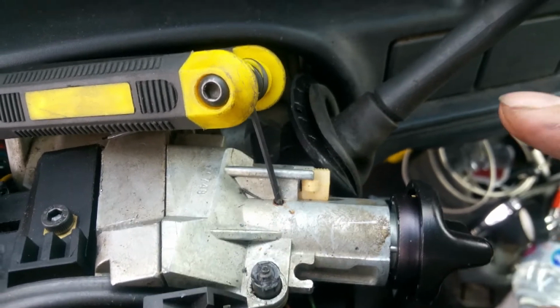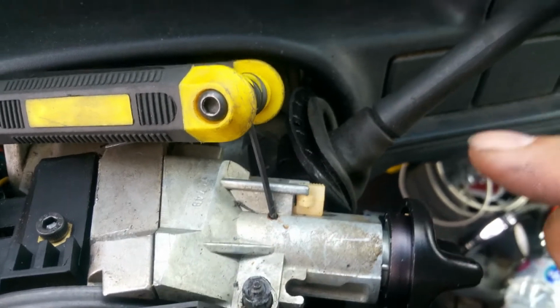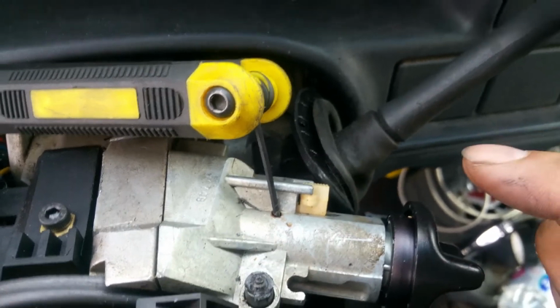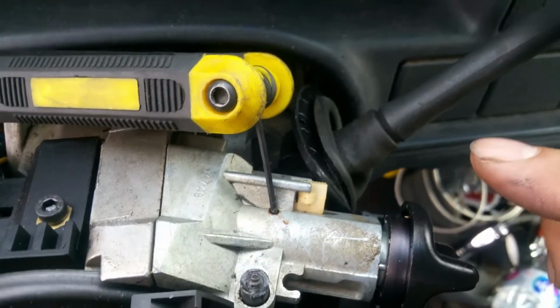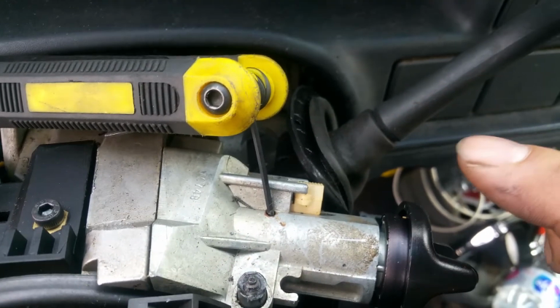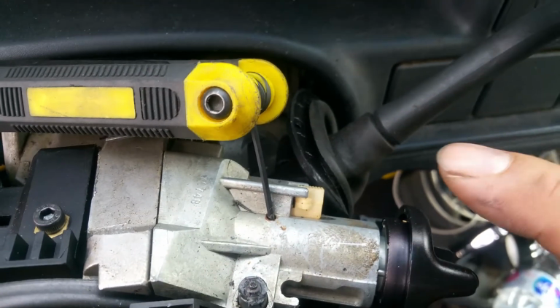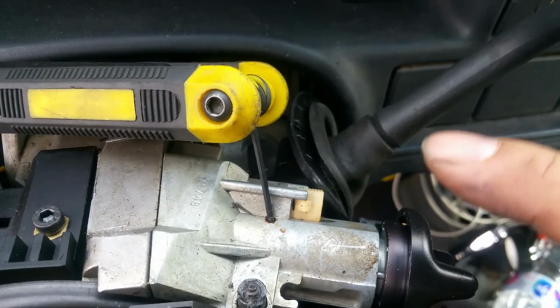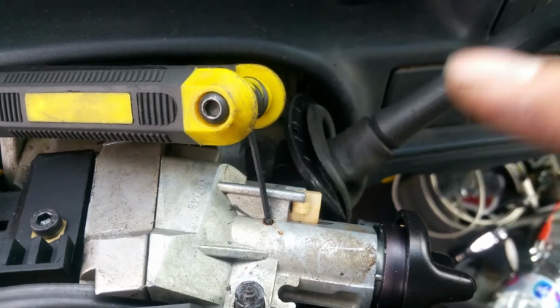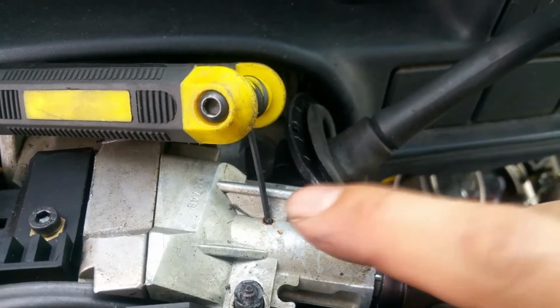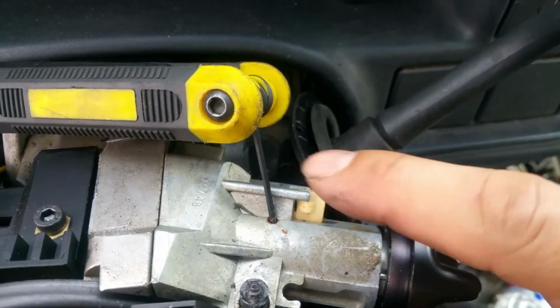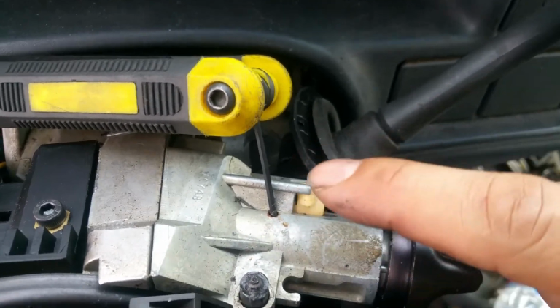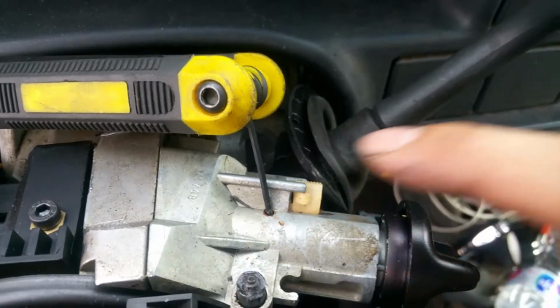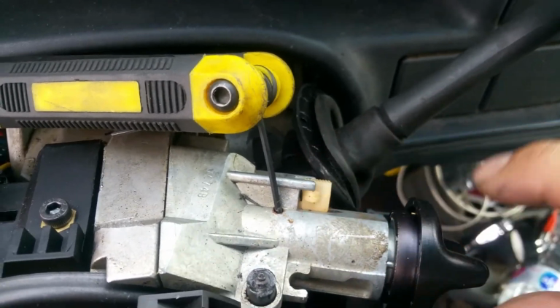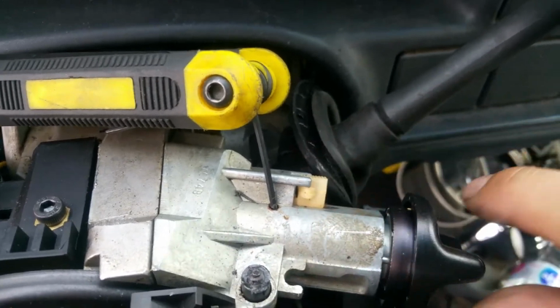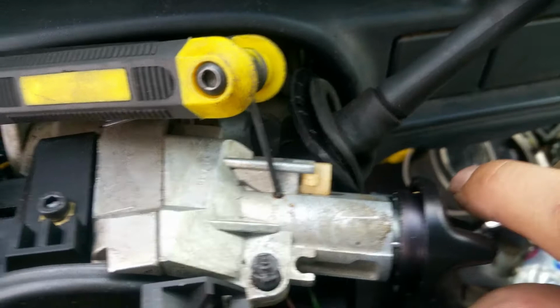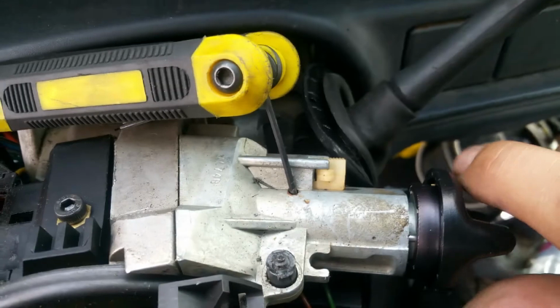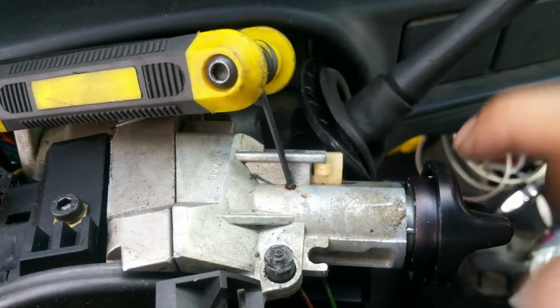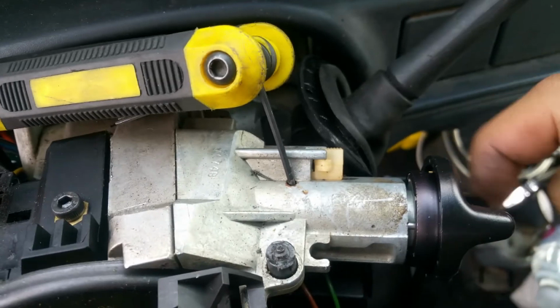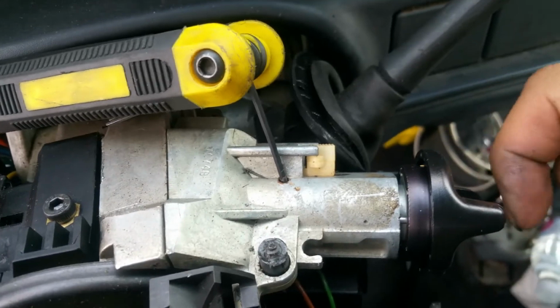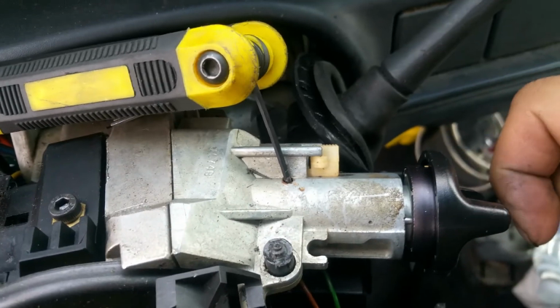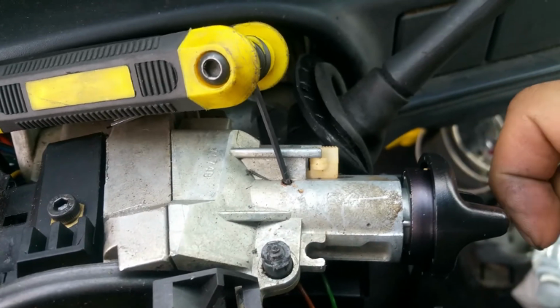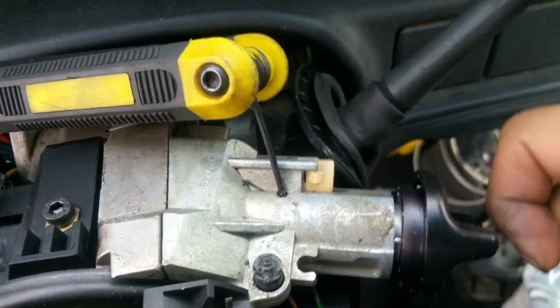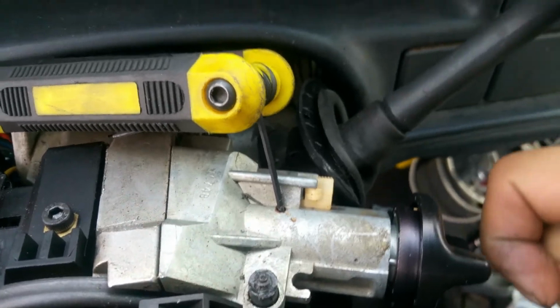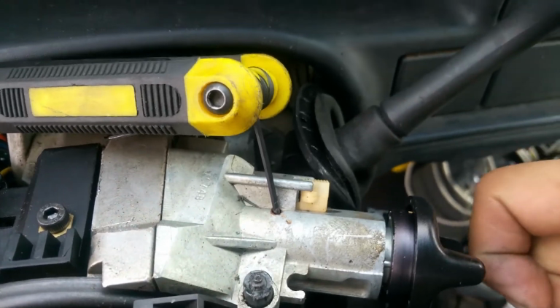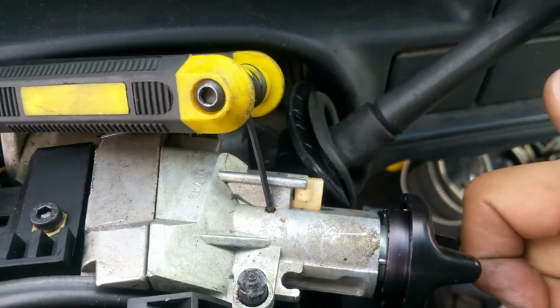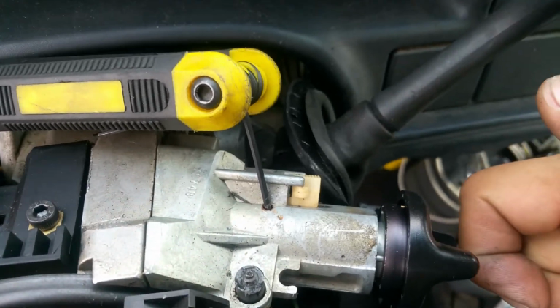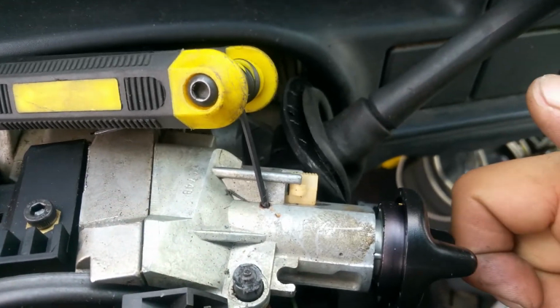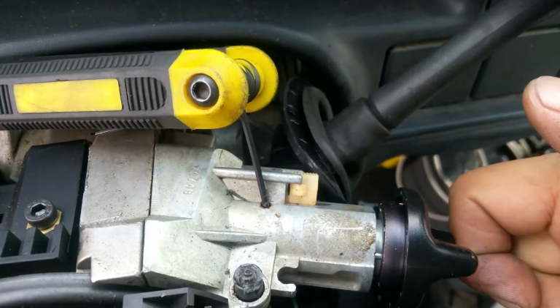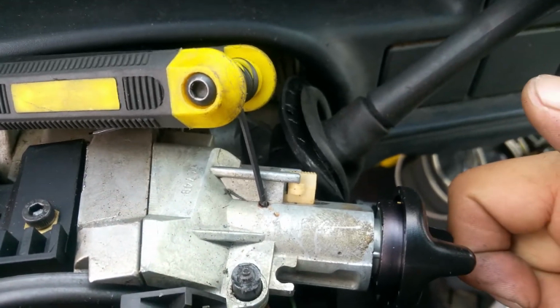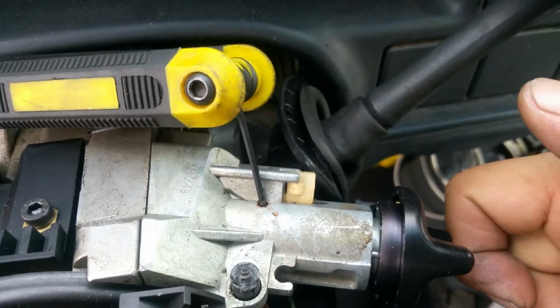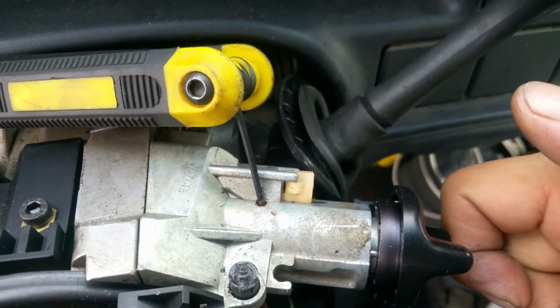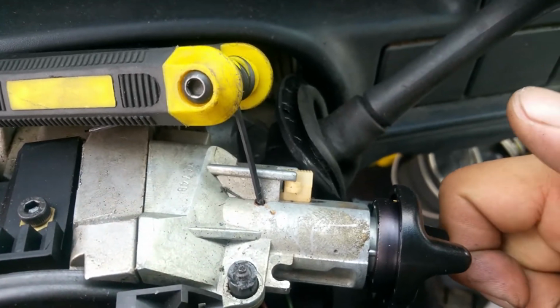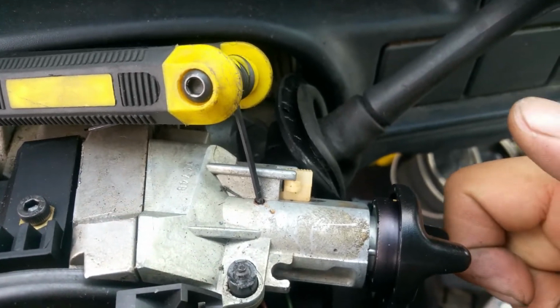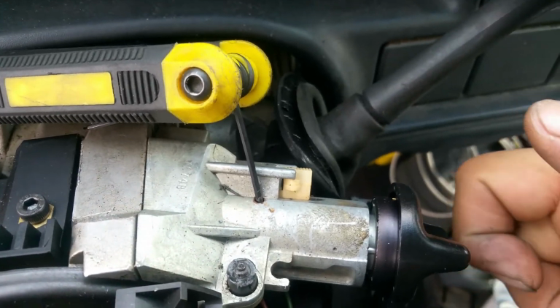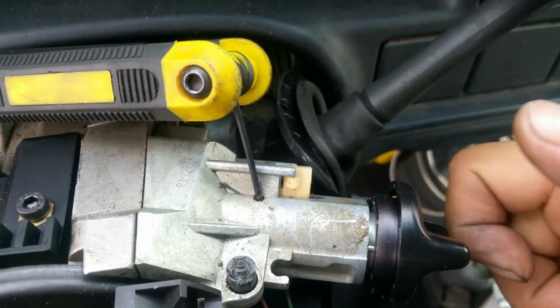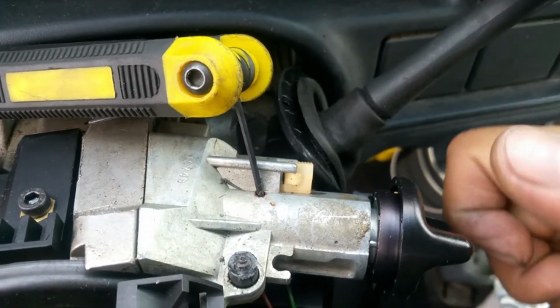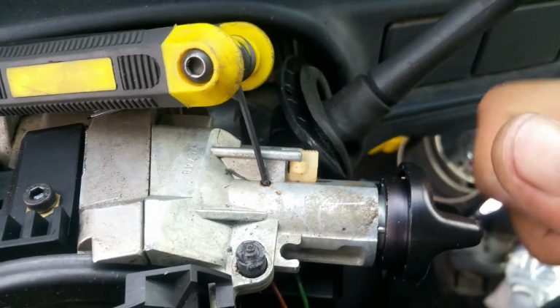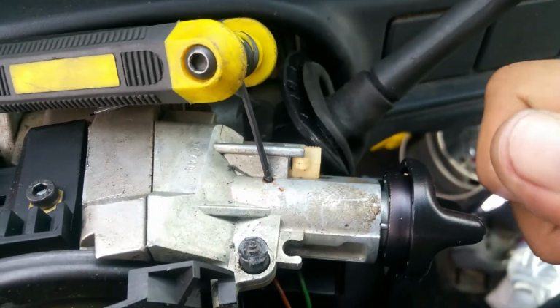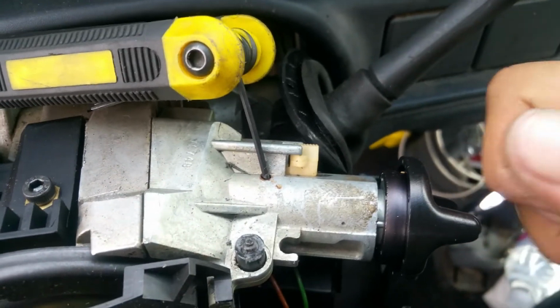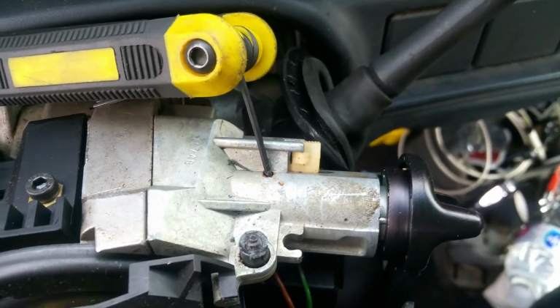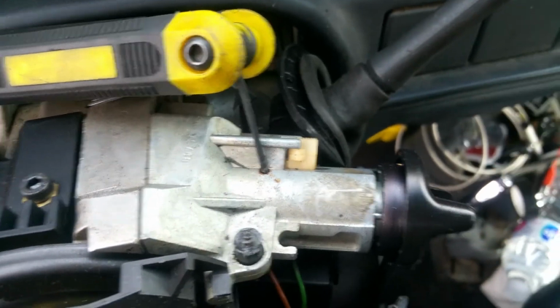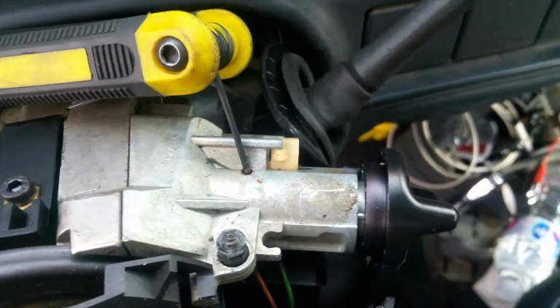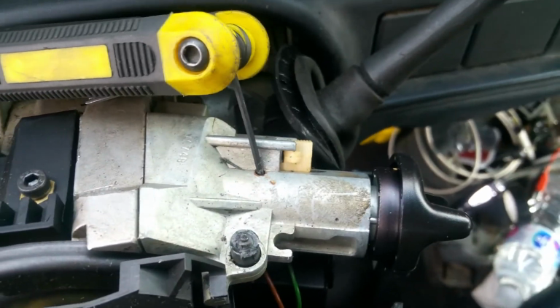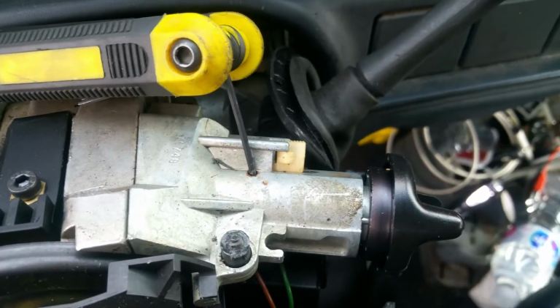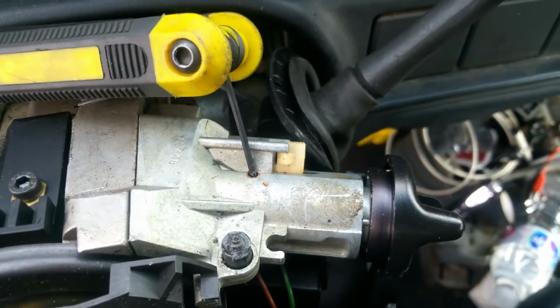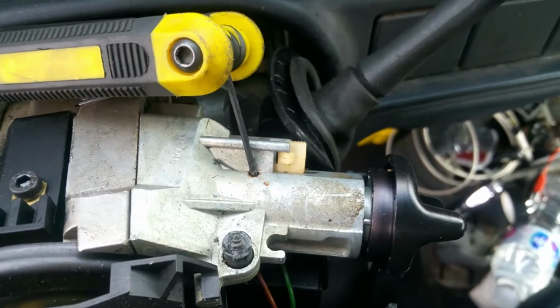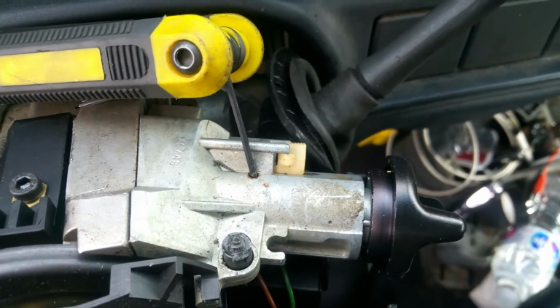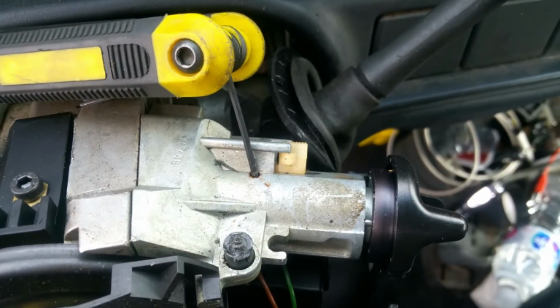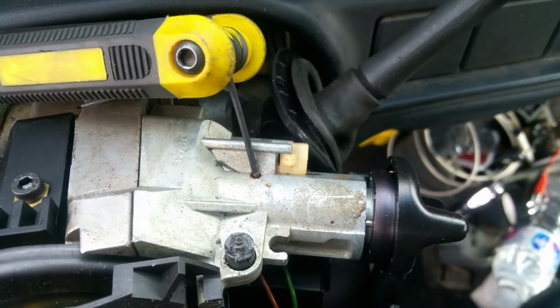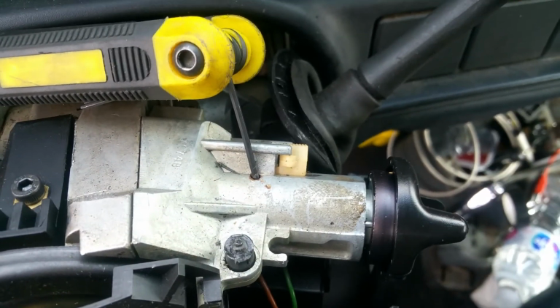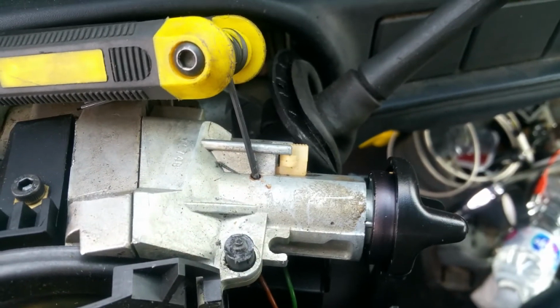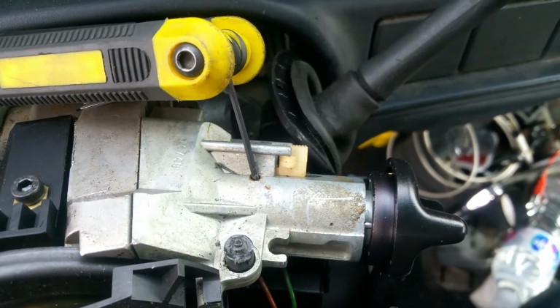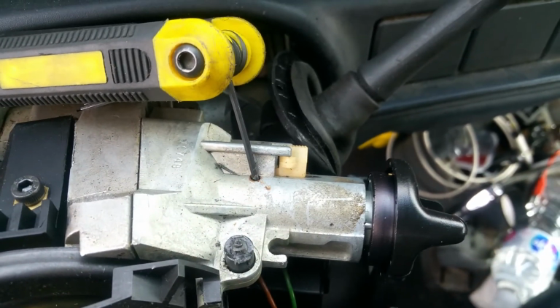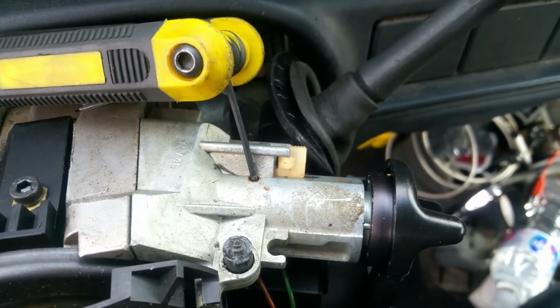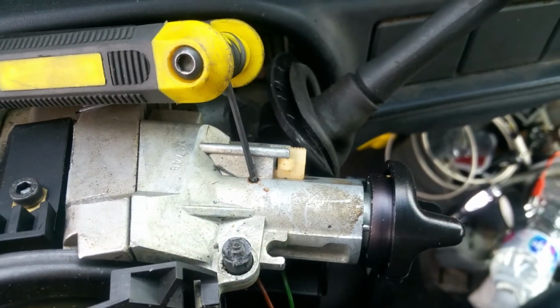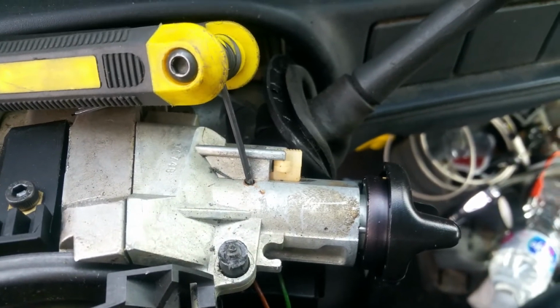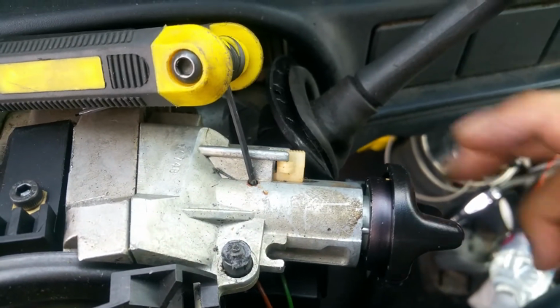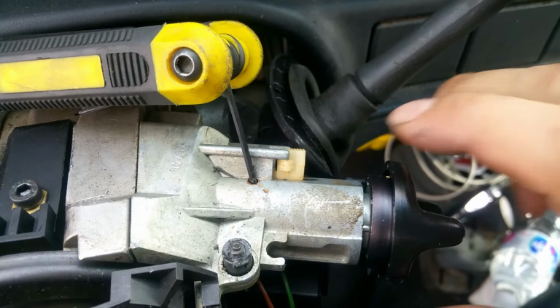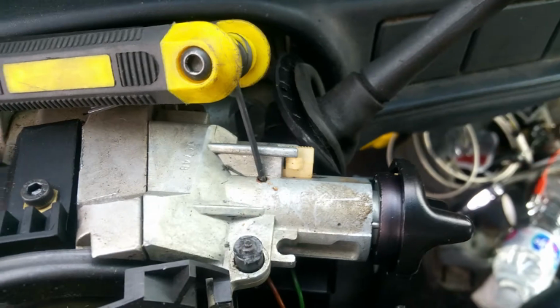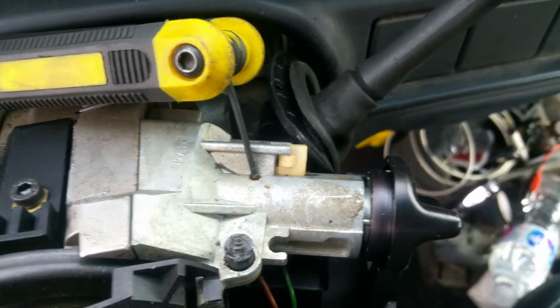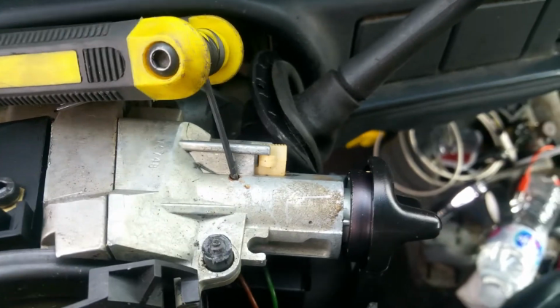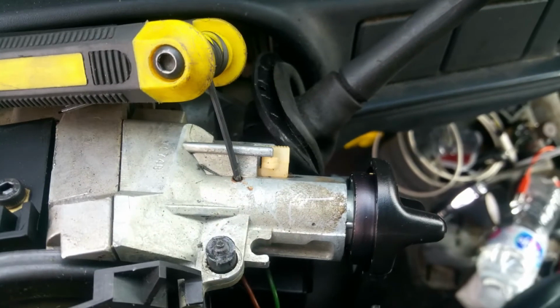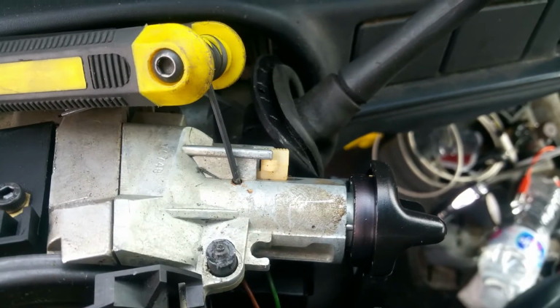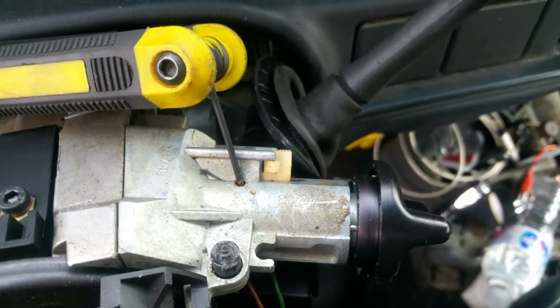You push it down, turn it all the way to the start position, and pull it right out. It comes right out.